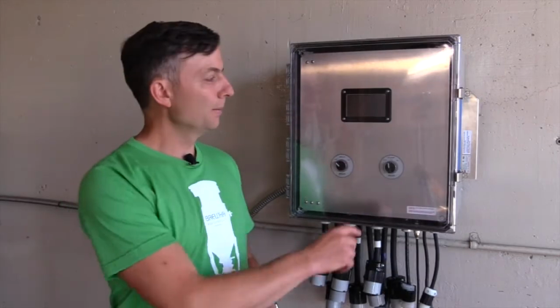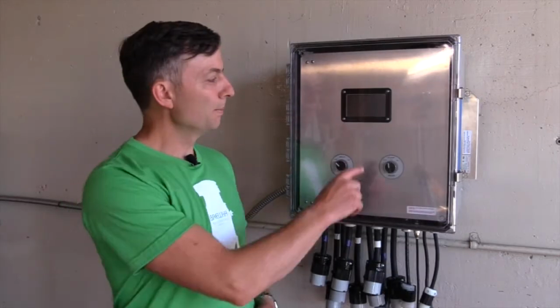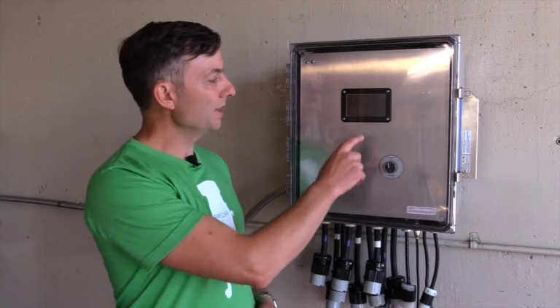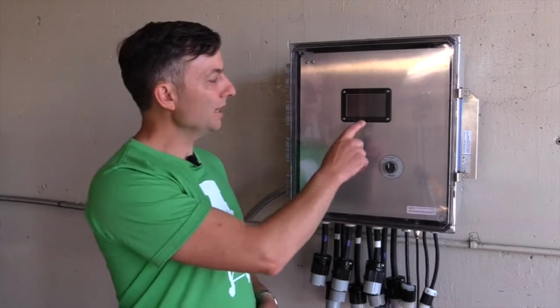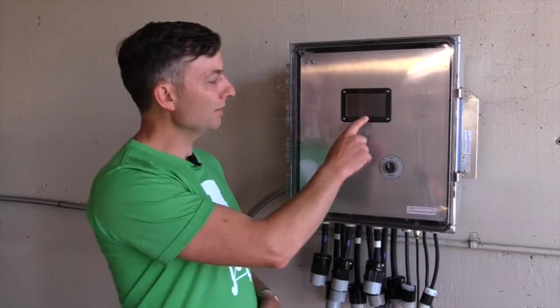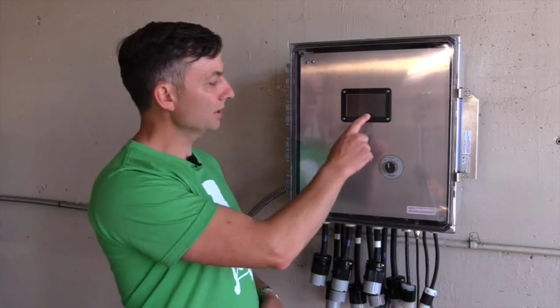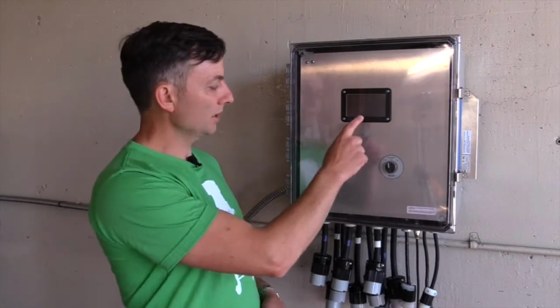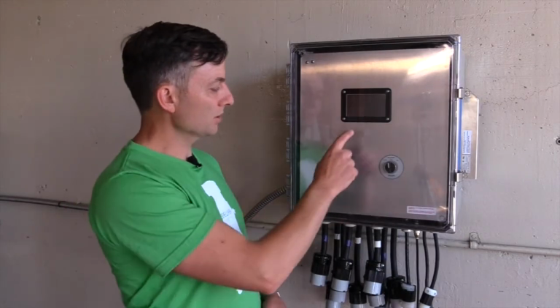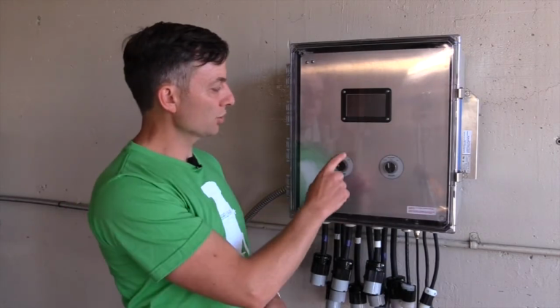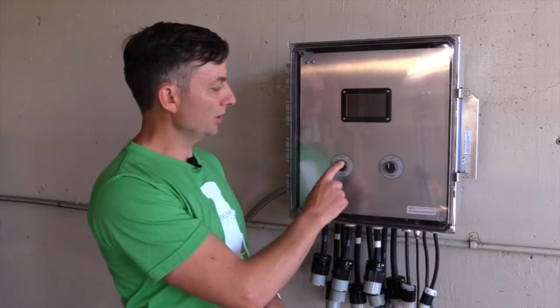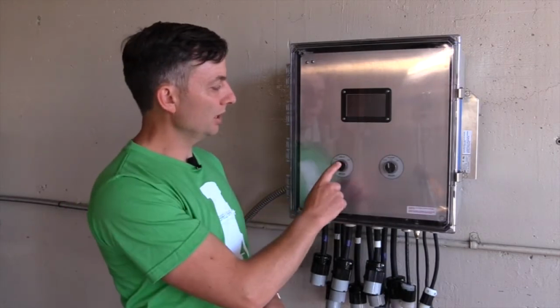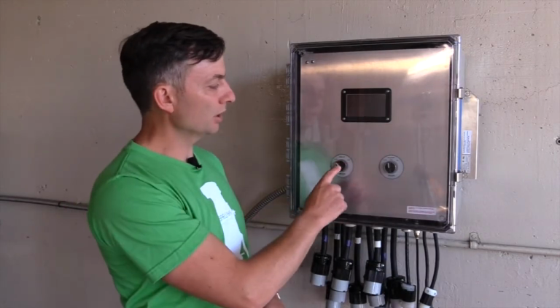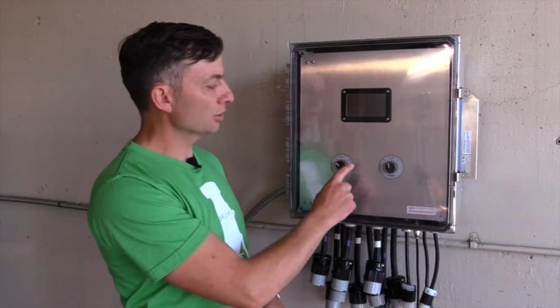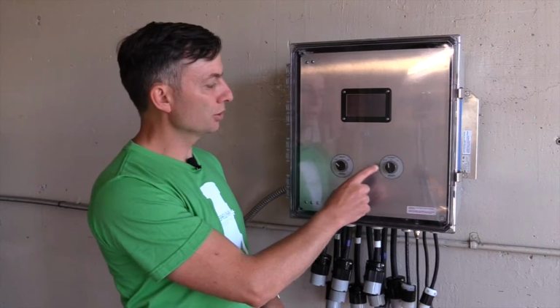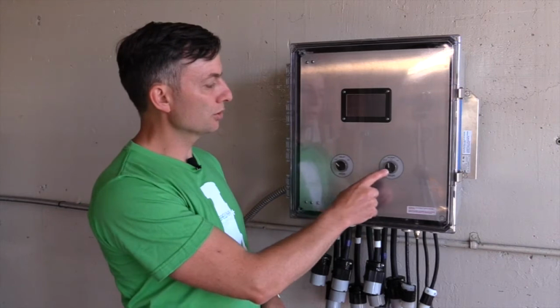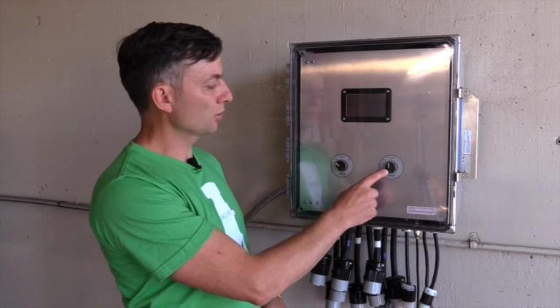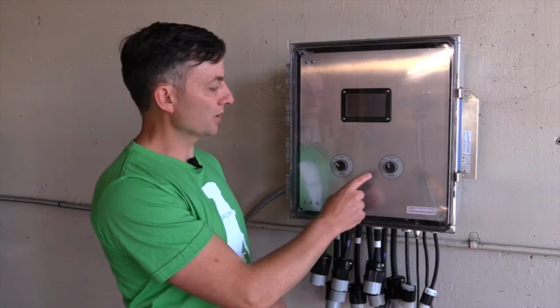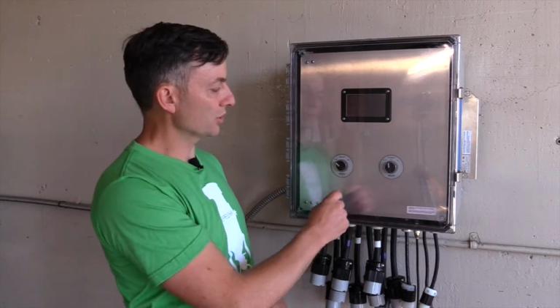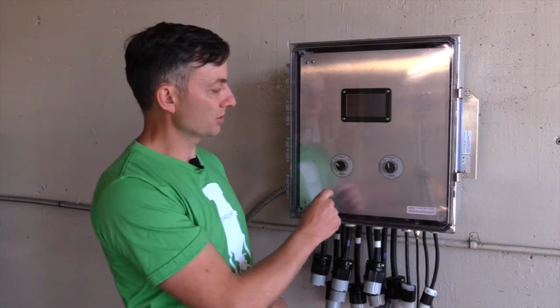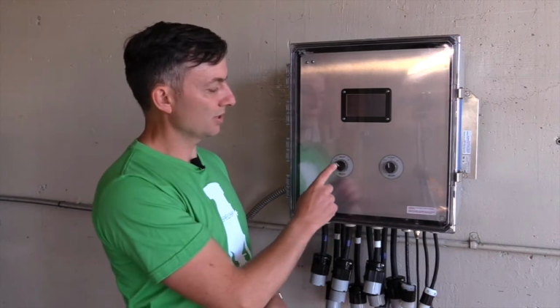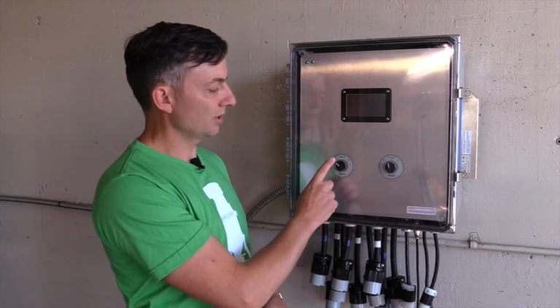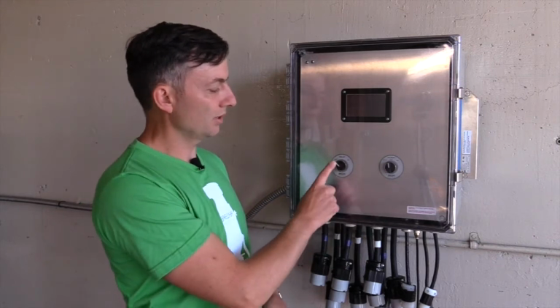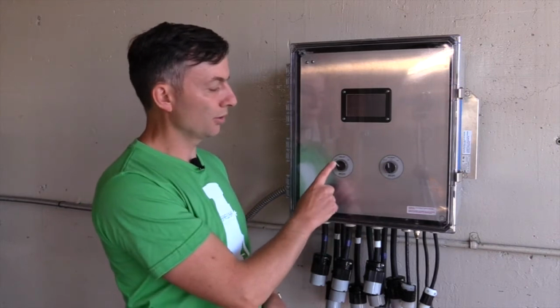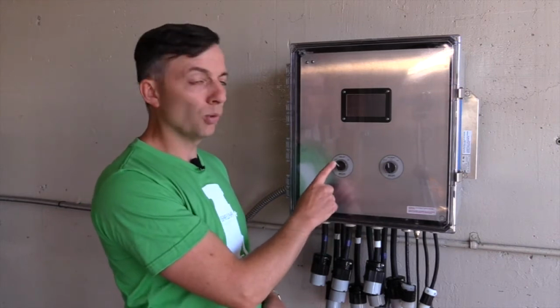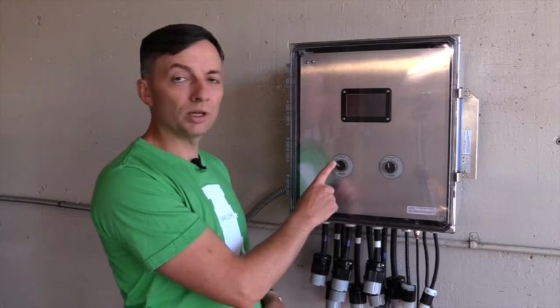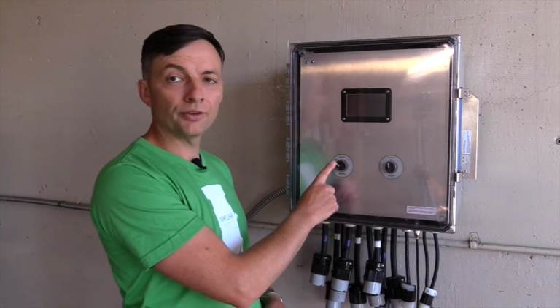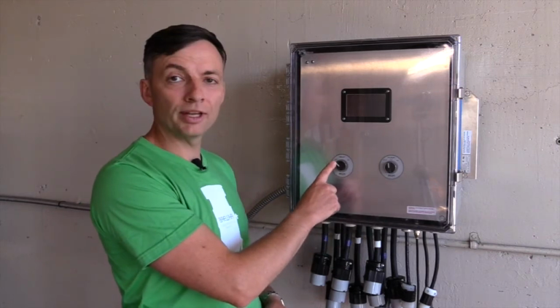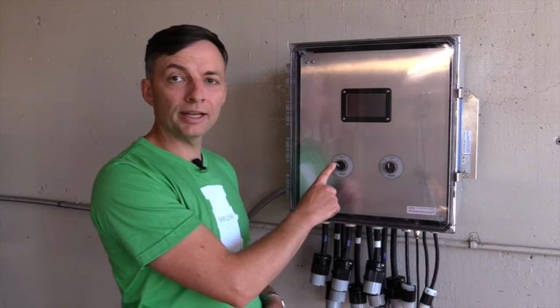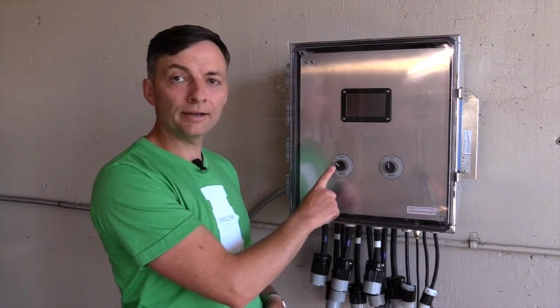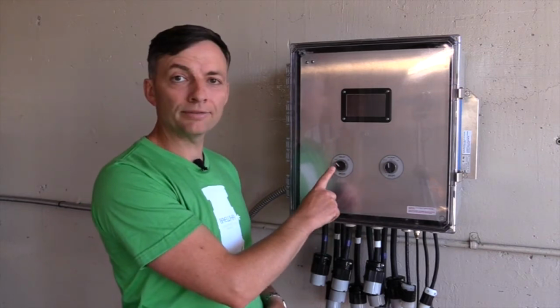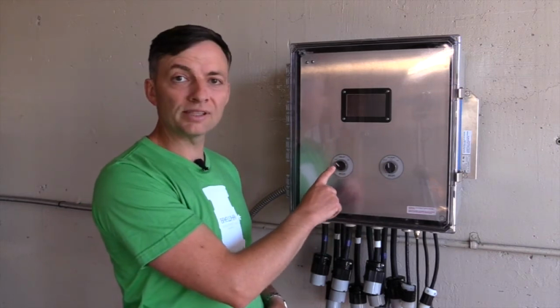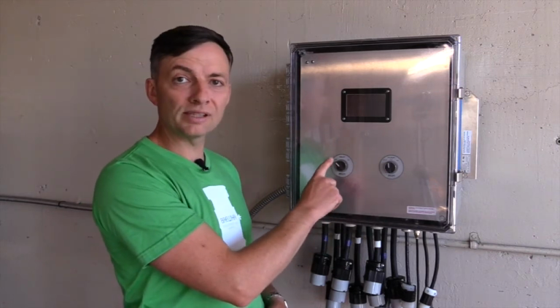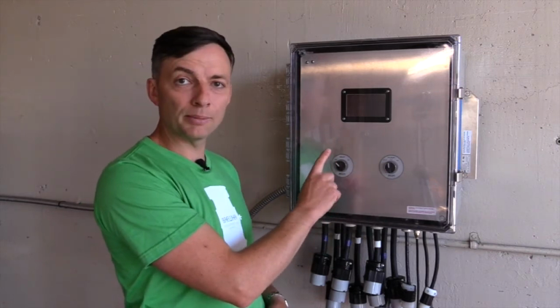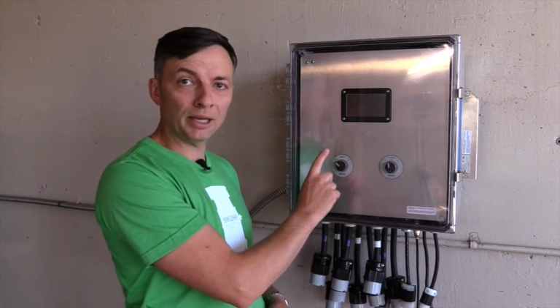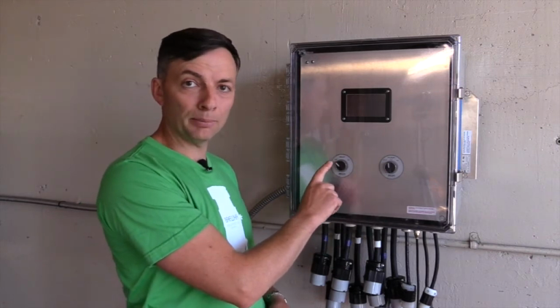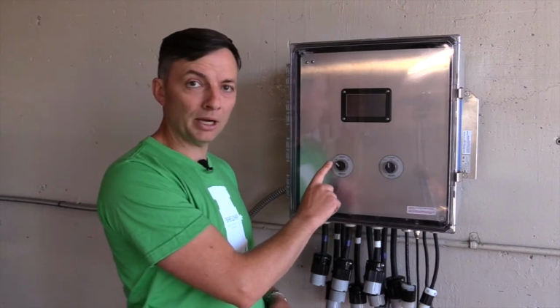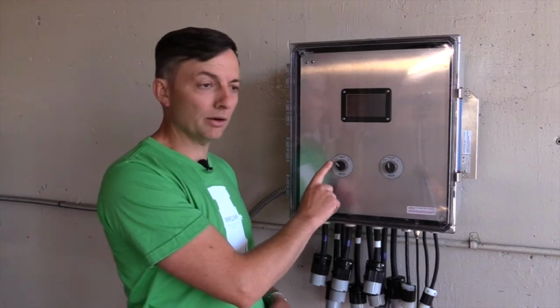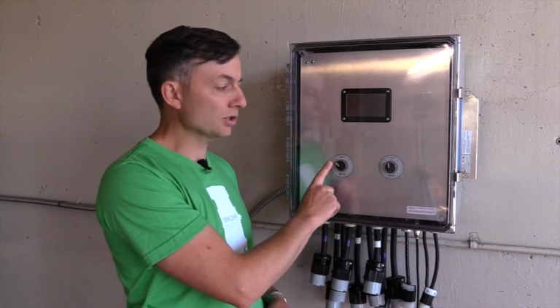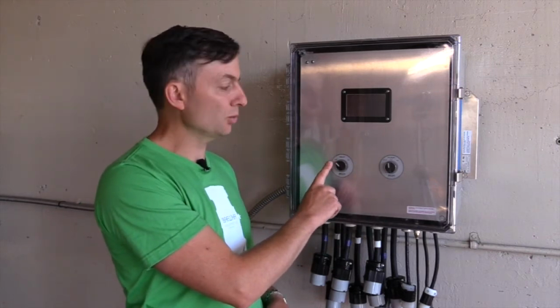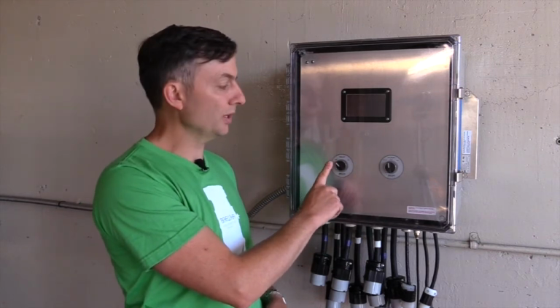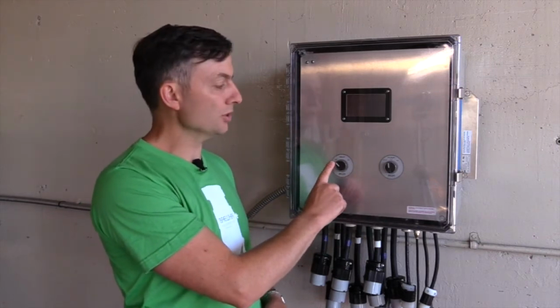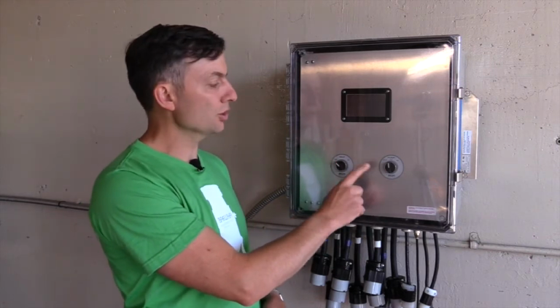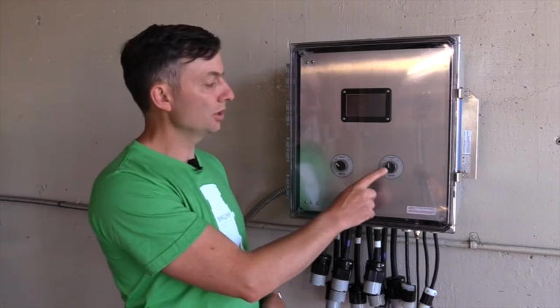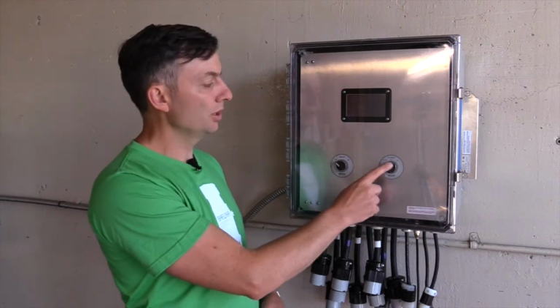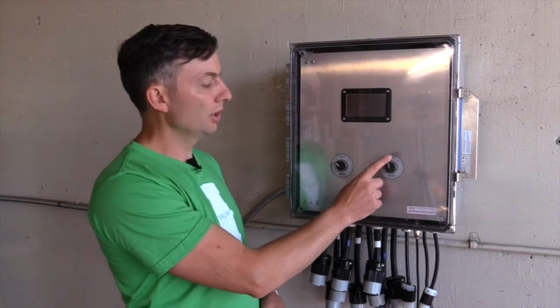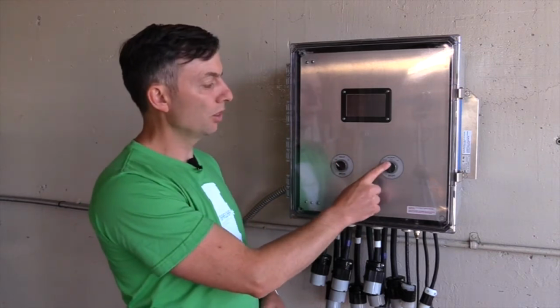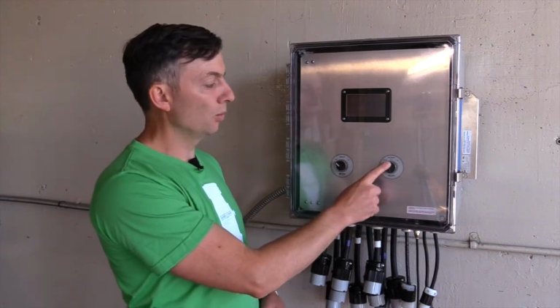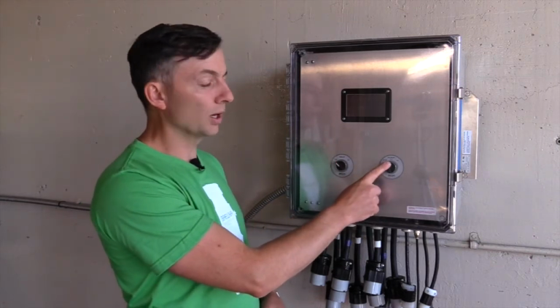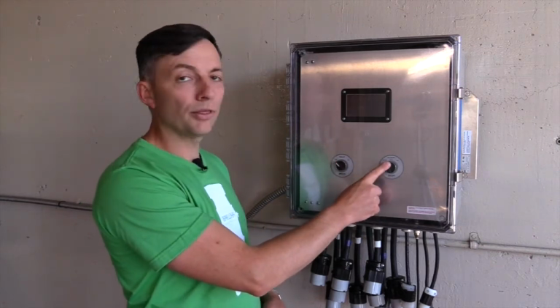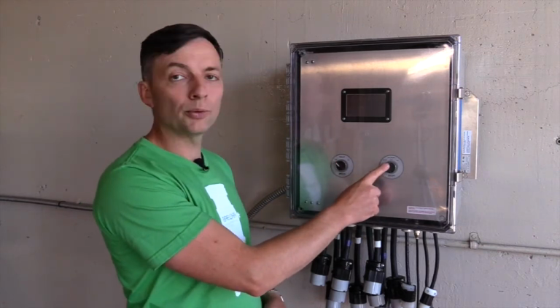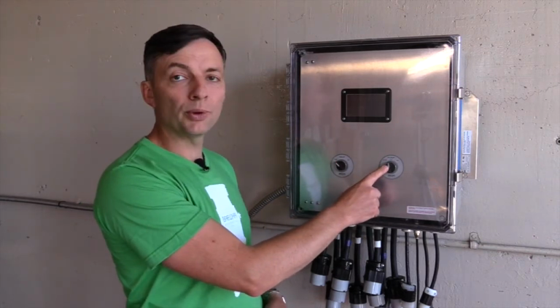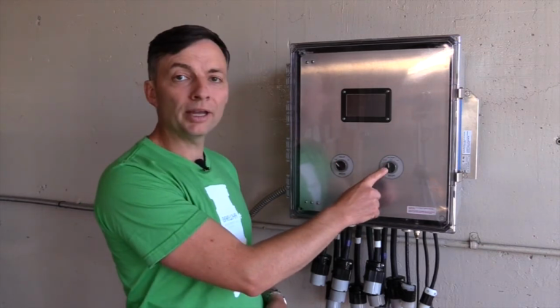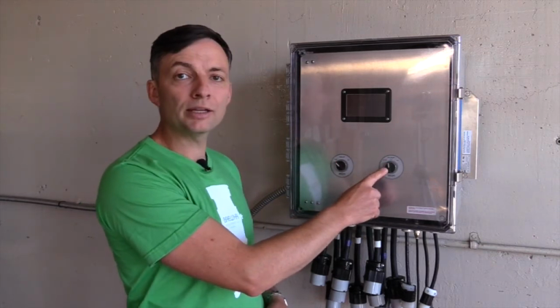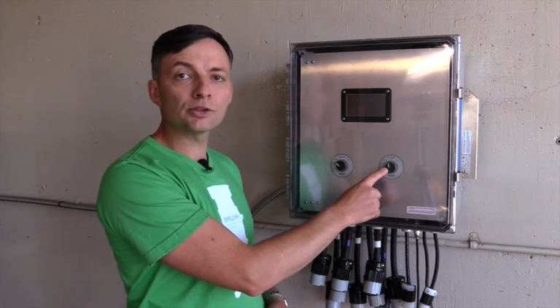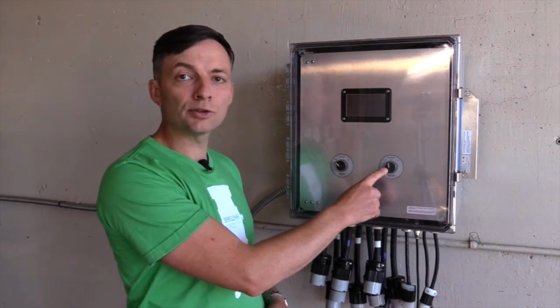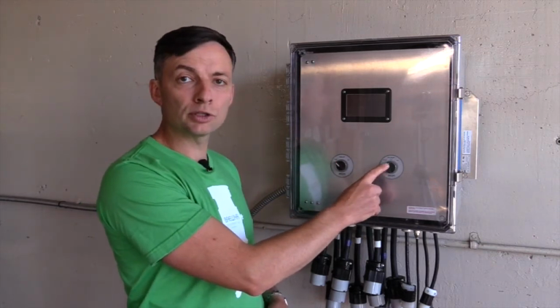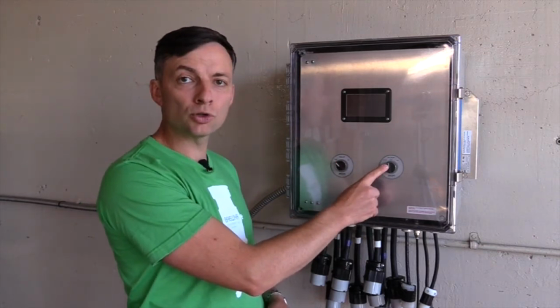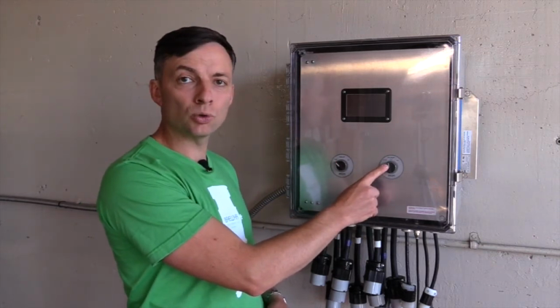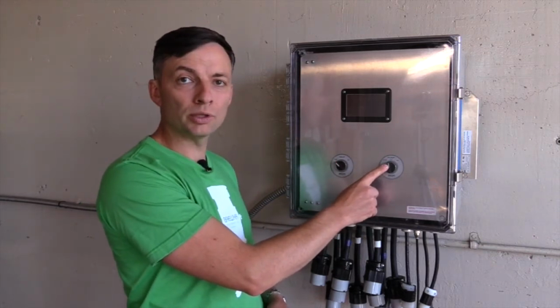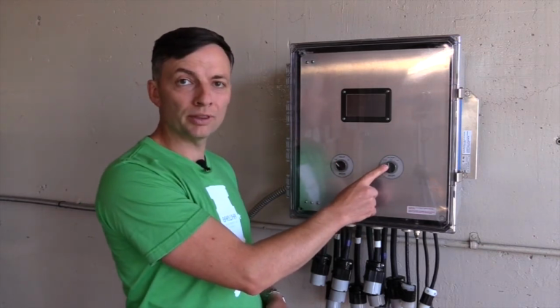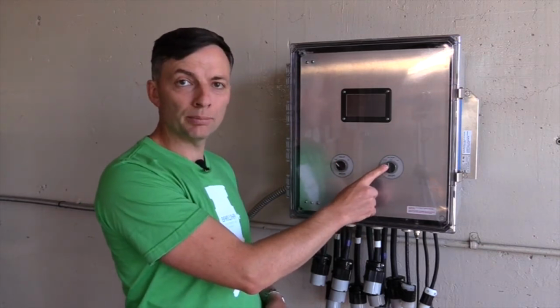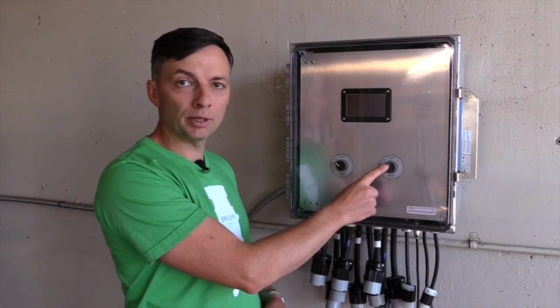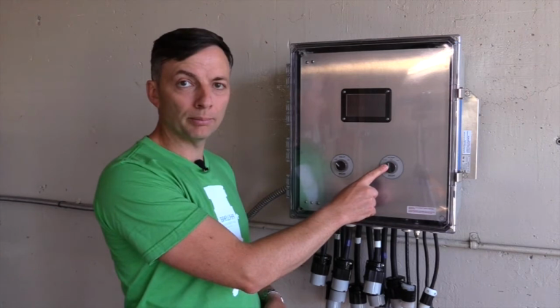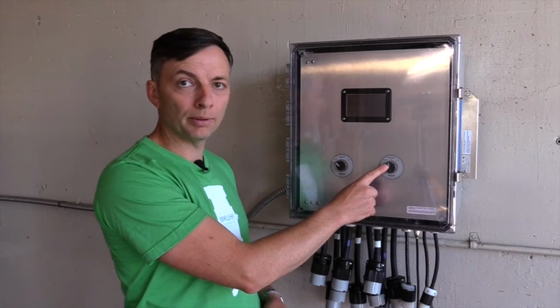Beneath the touchscreen are two switches. The one on the left is the main power switch, and the one on the right is for controlling the pump.